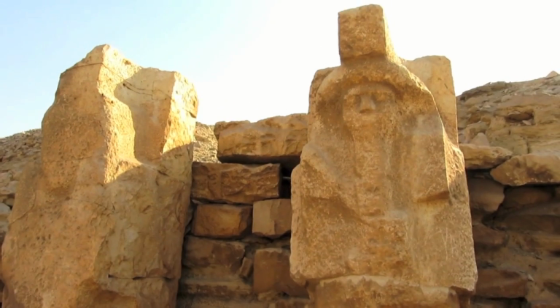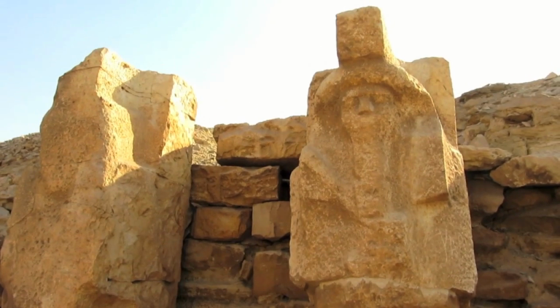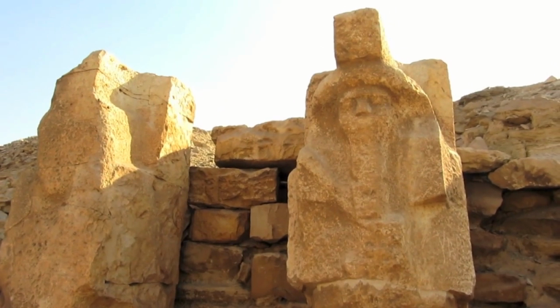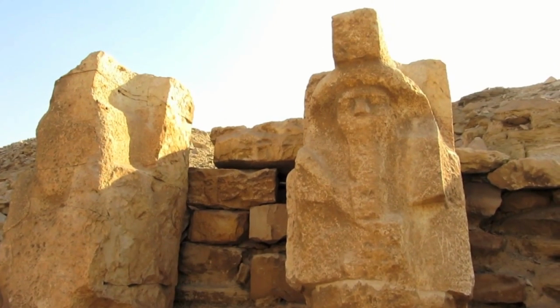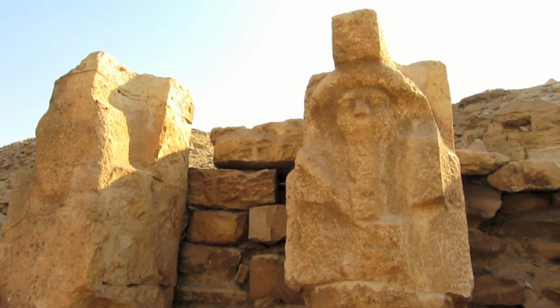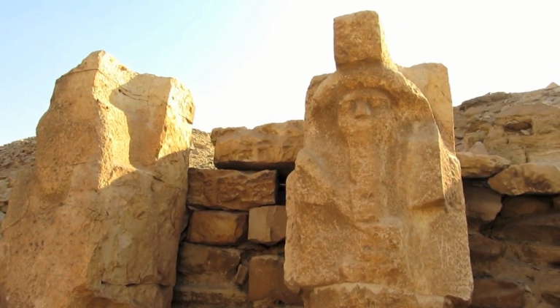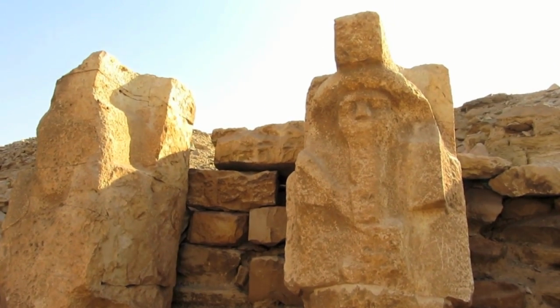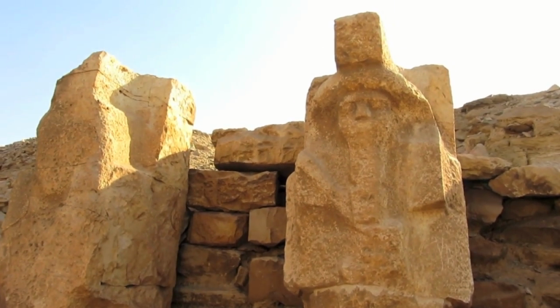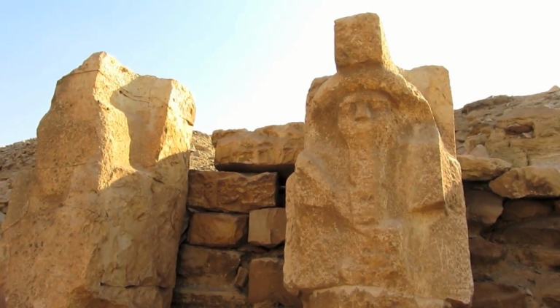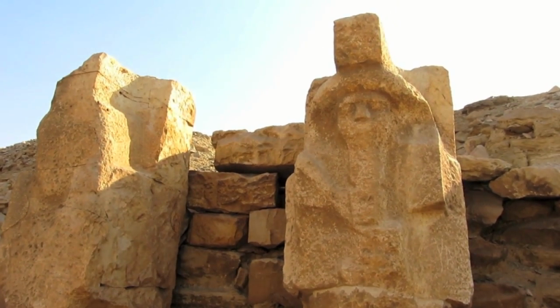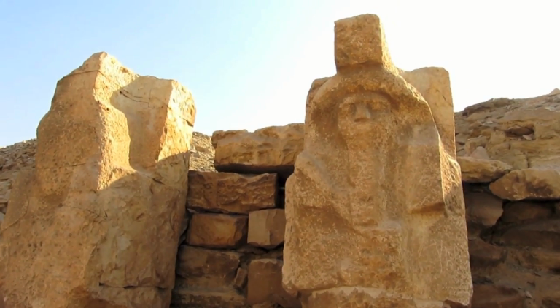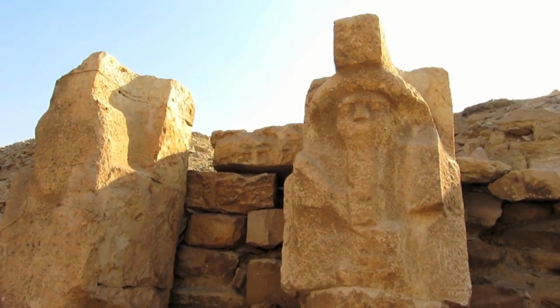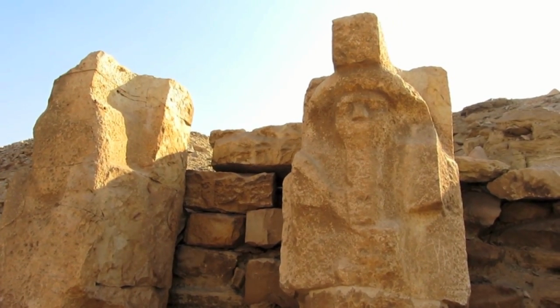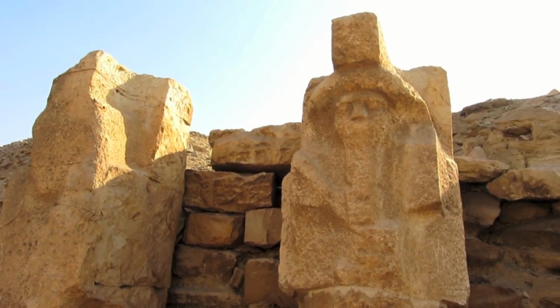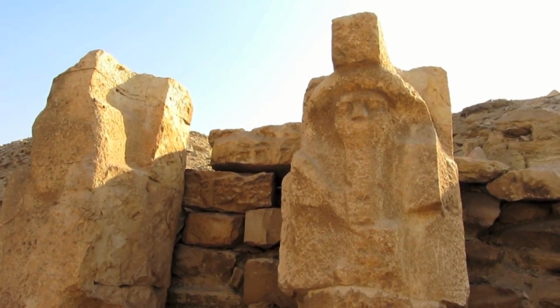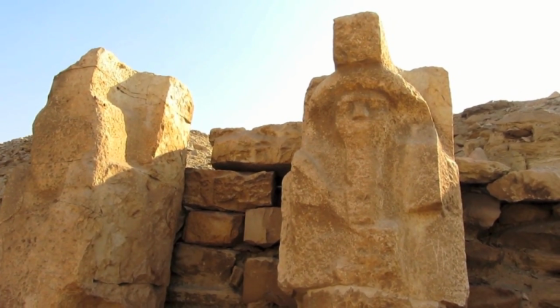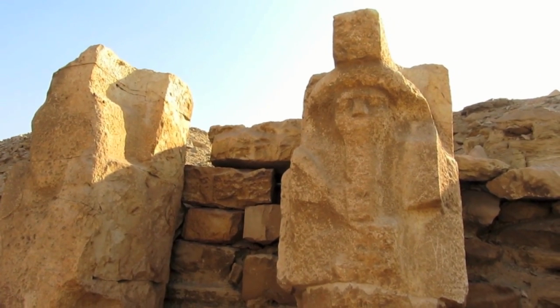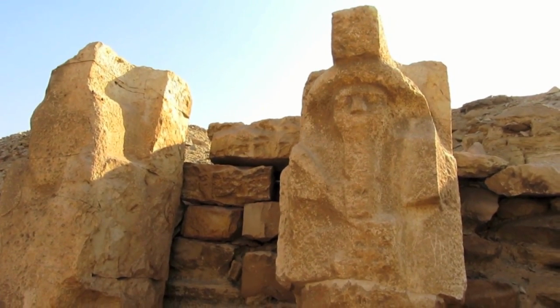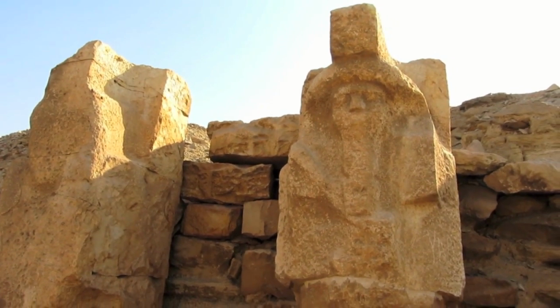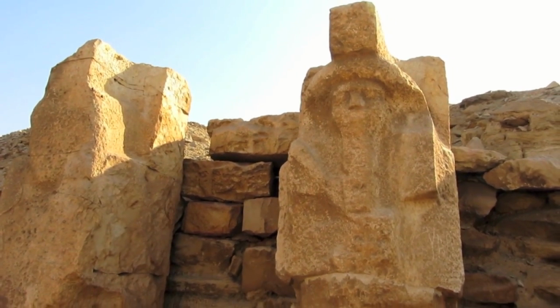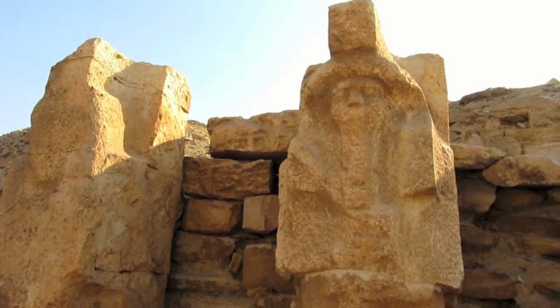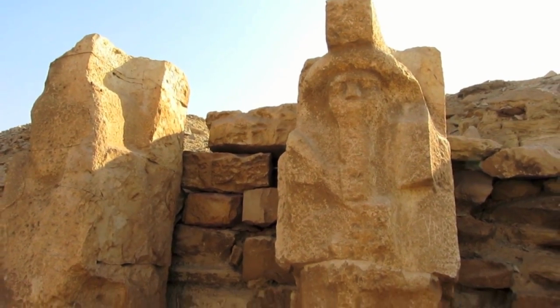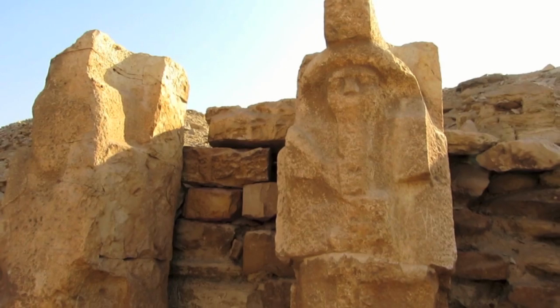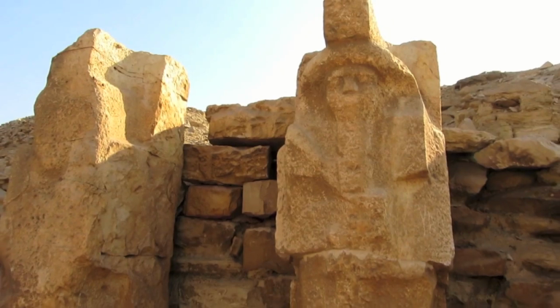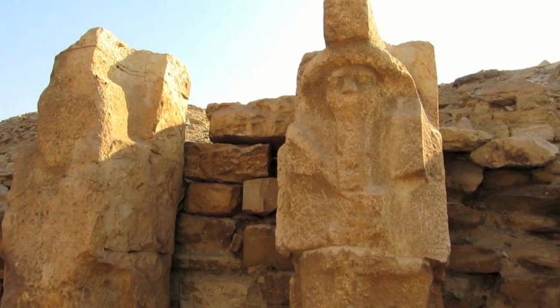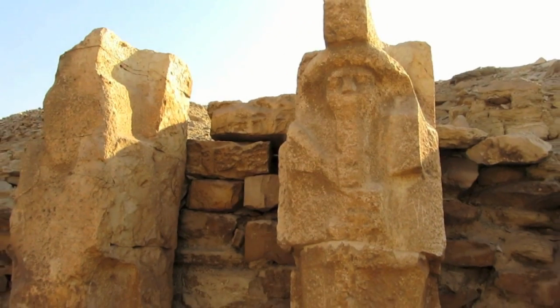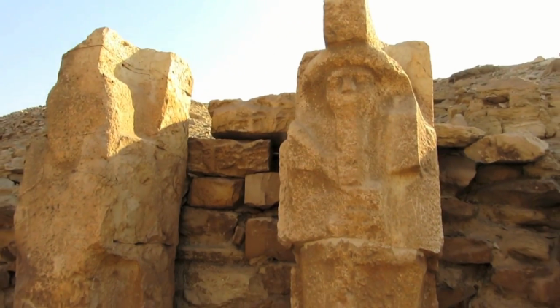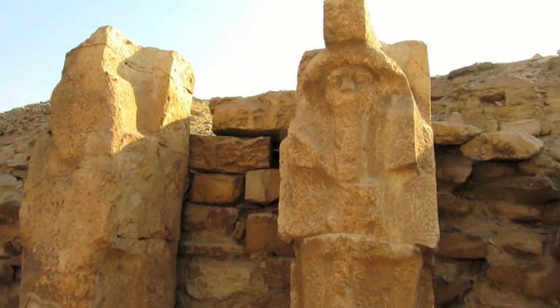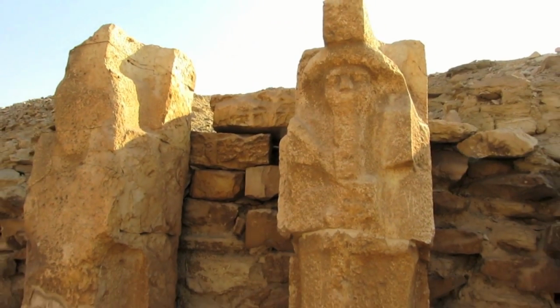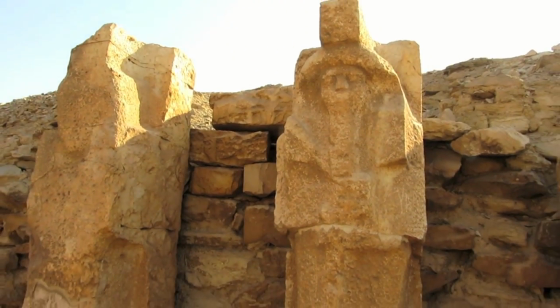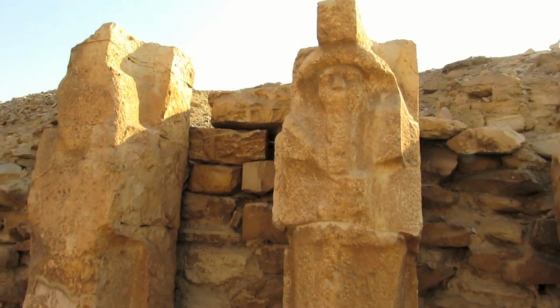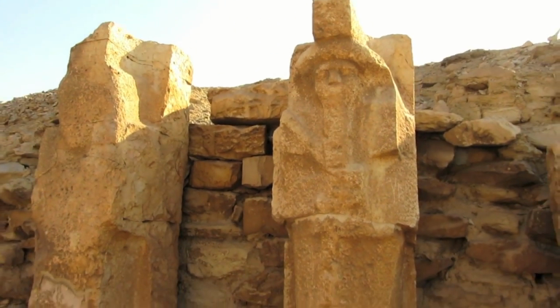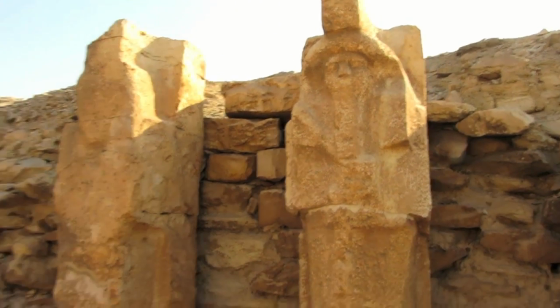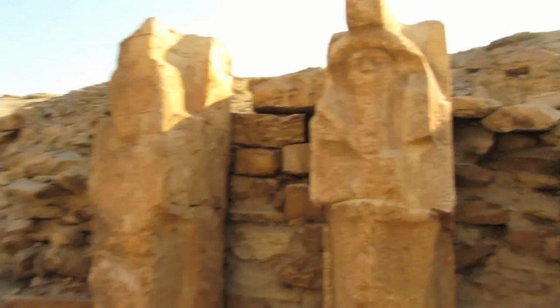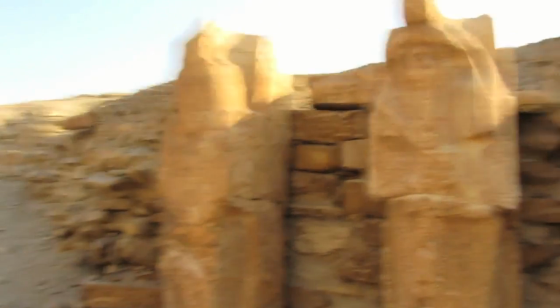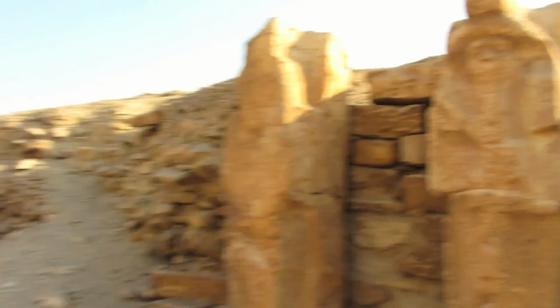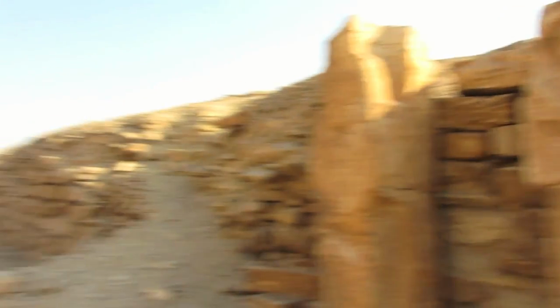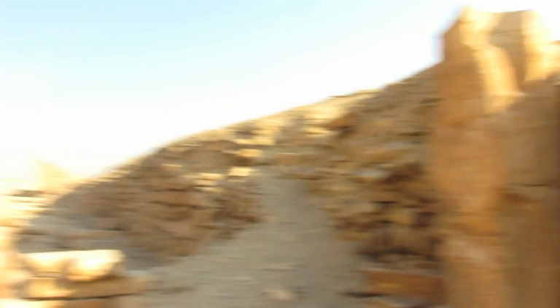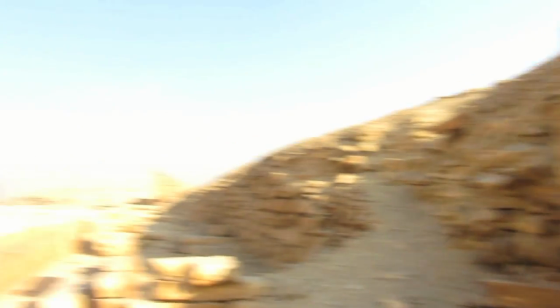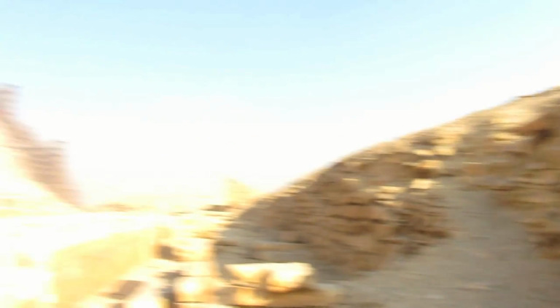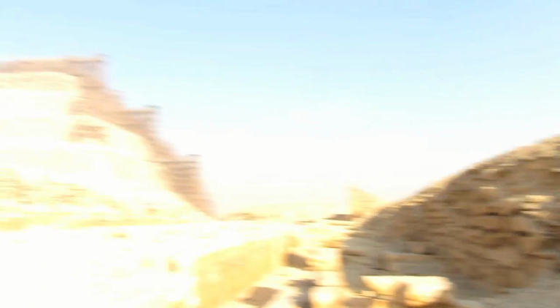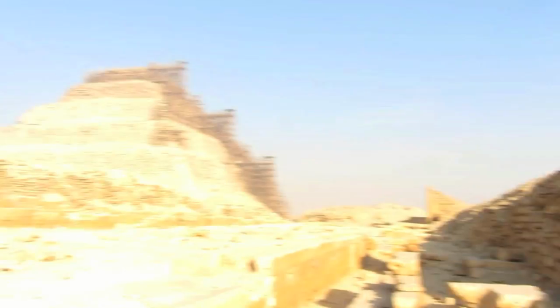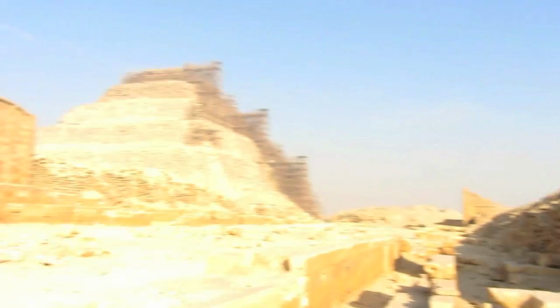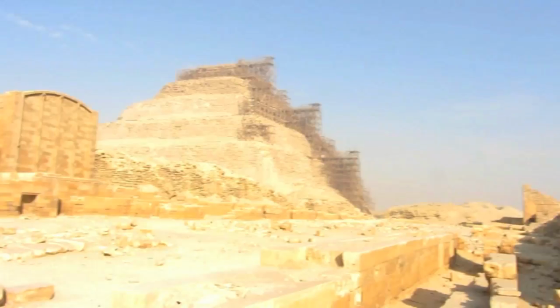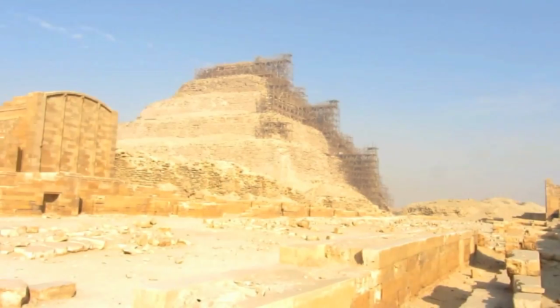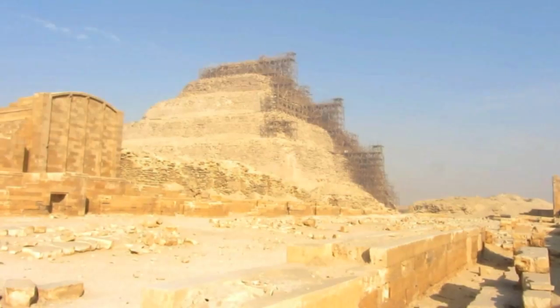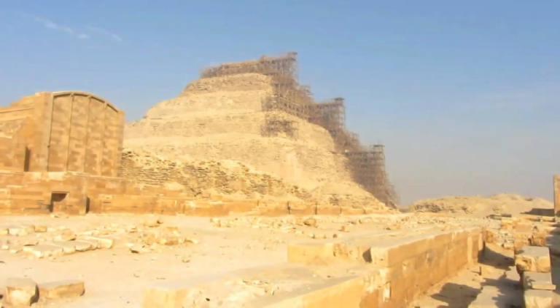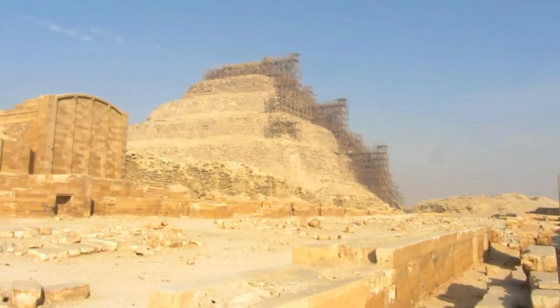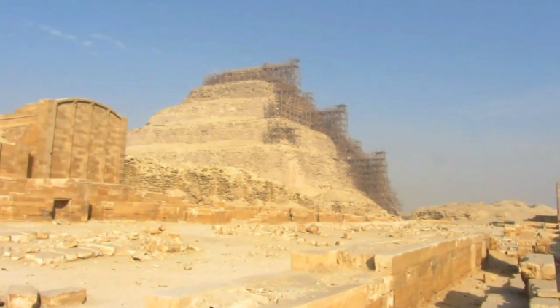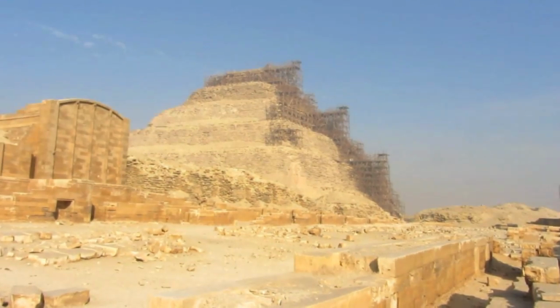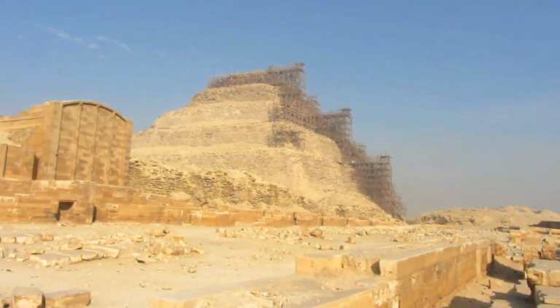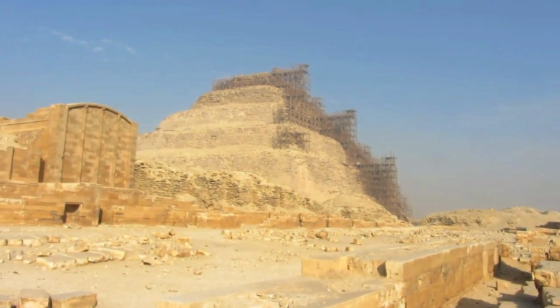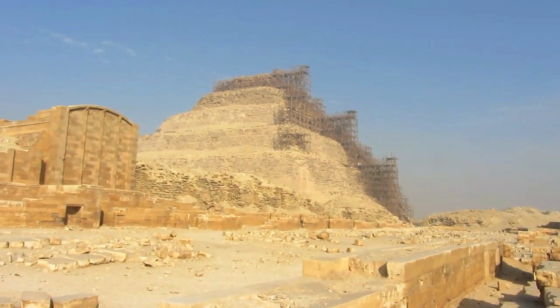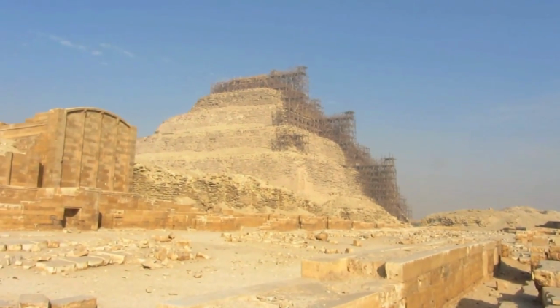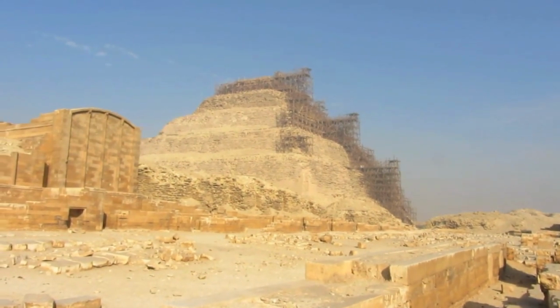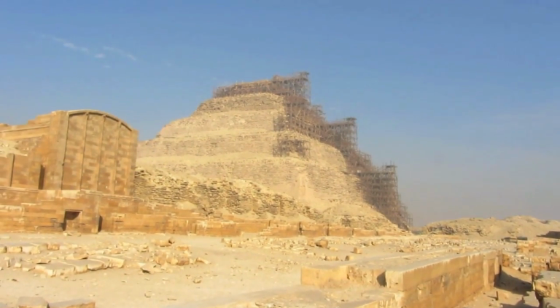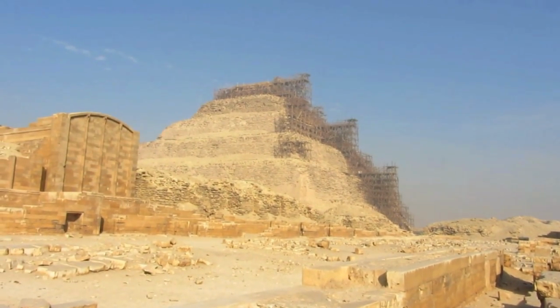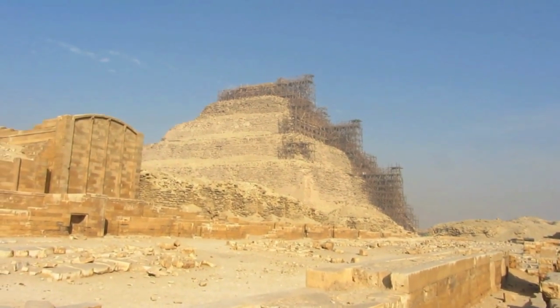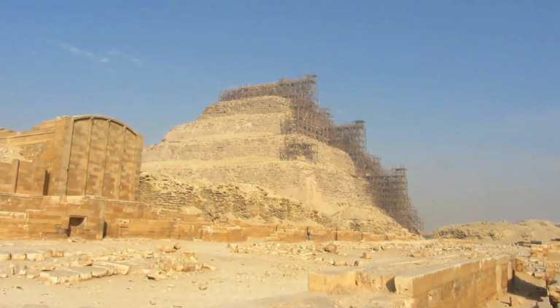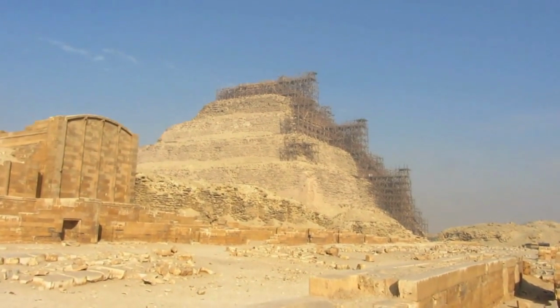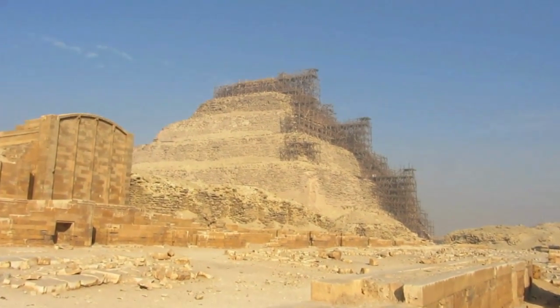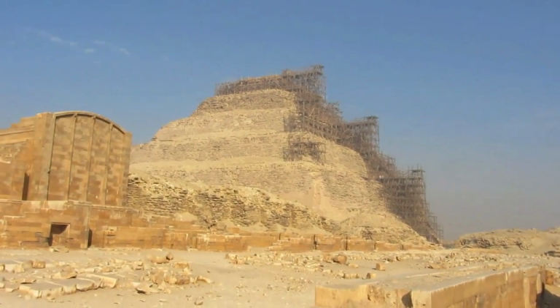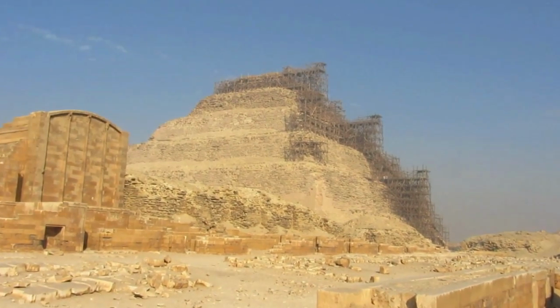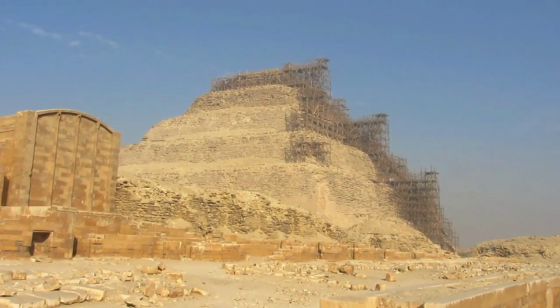This is a statue of King Djoser, who is the founder of the world's first pyramid, the Step Pyramid.